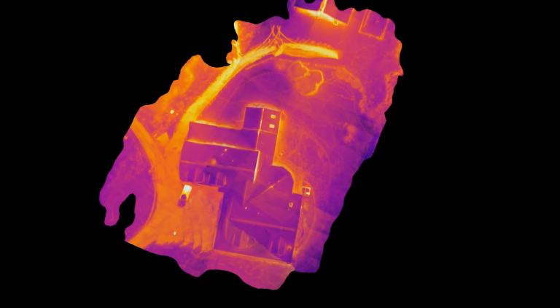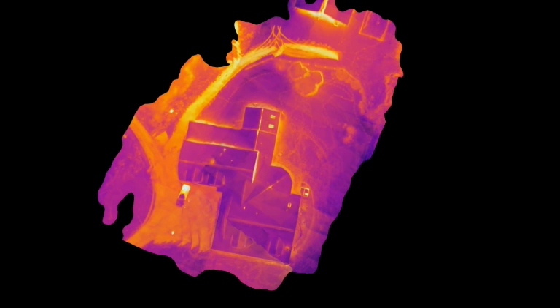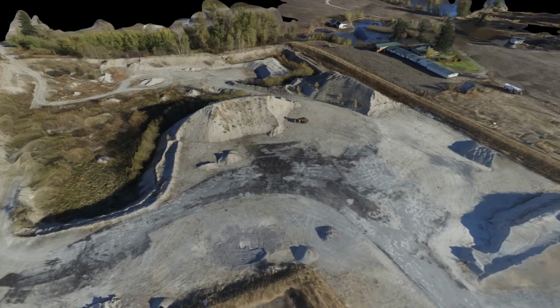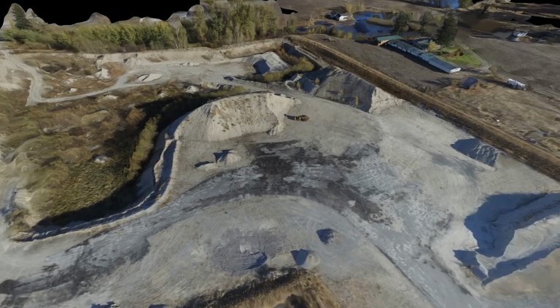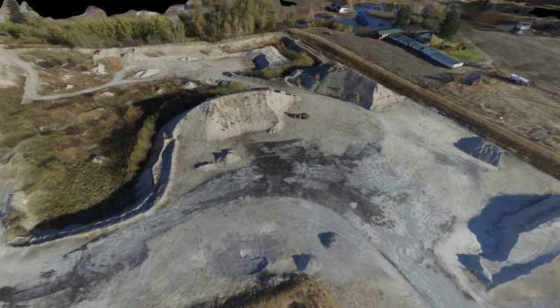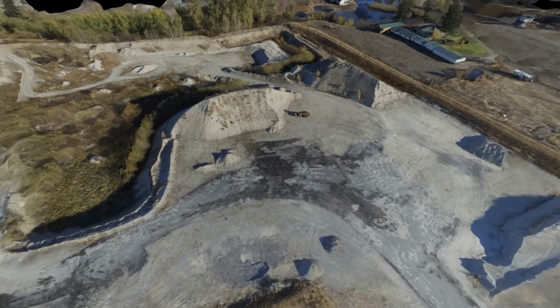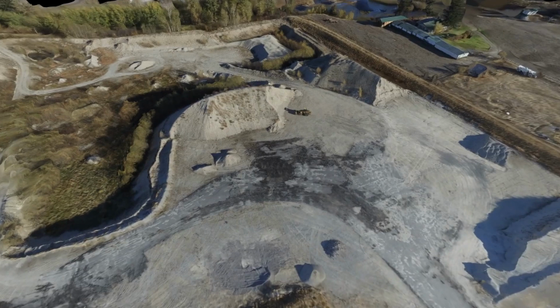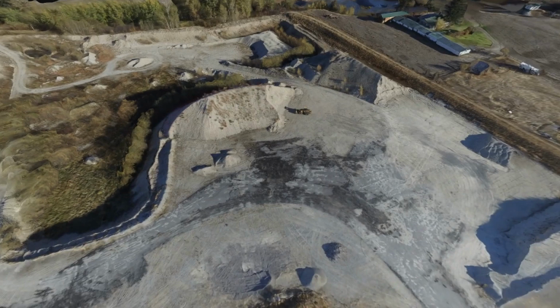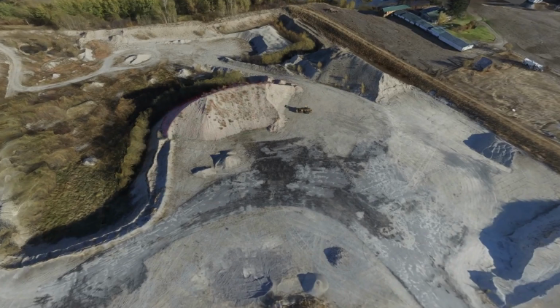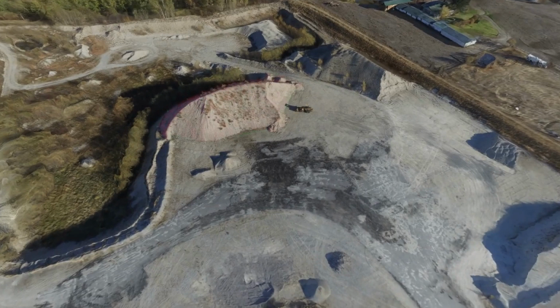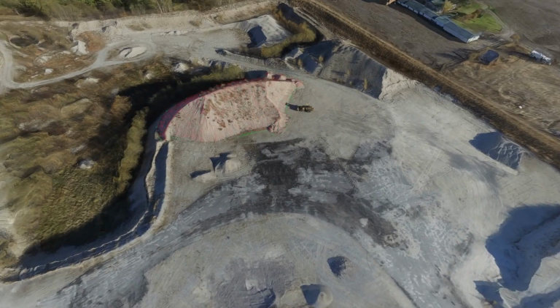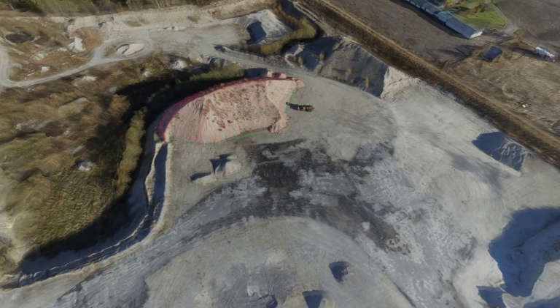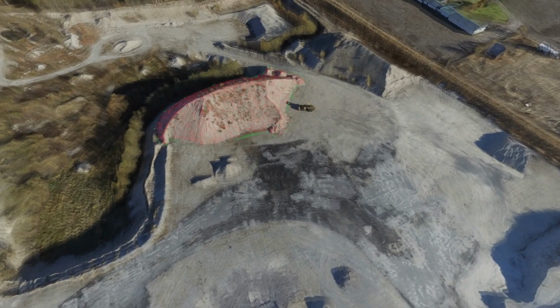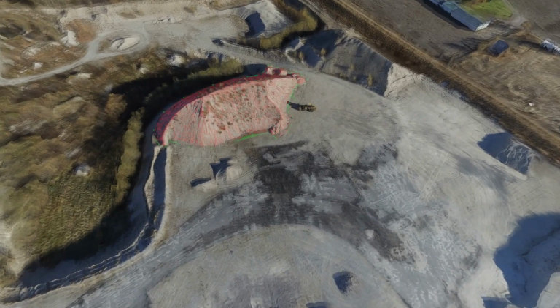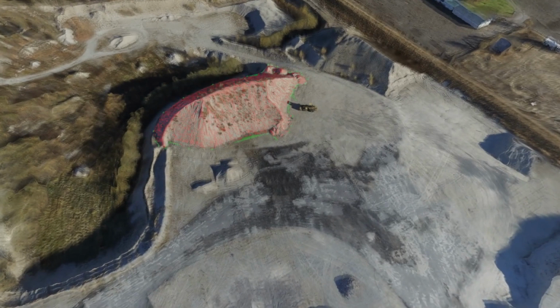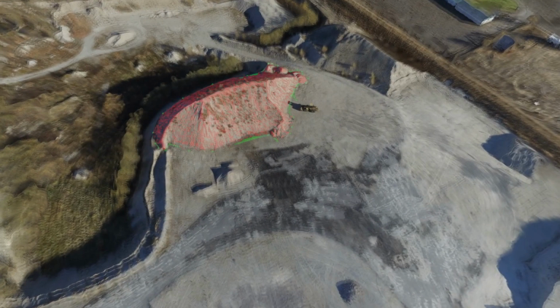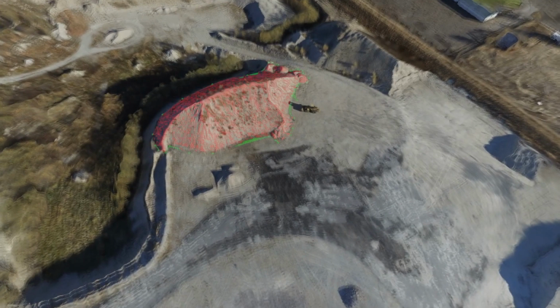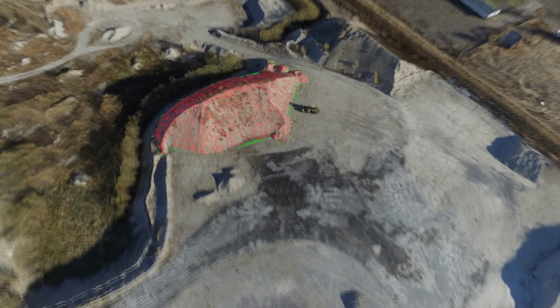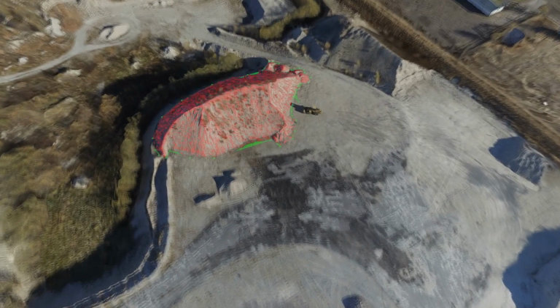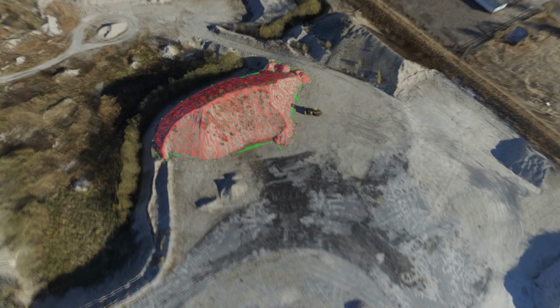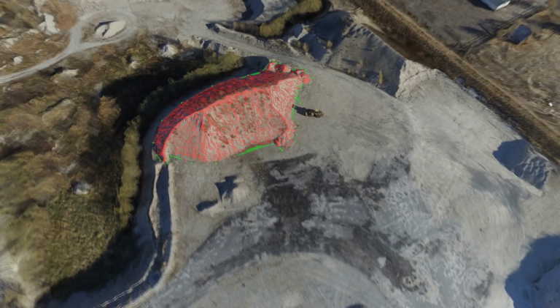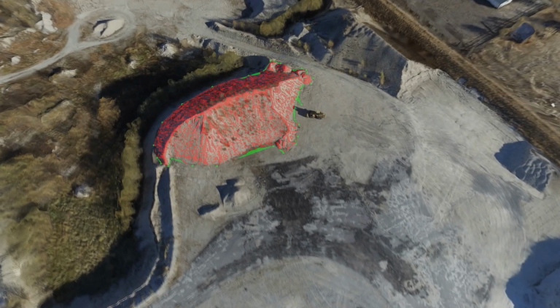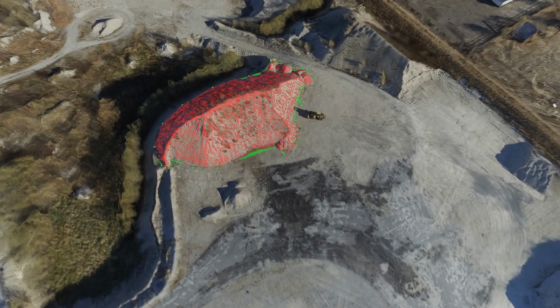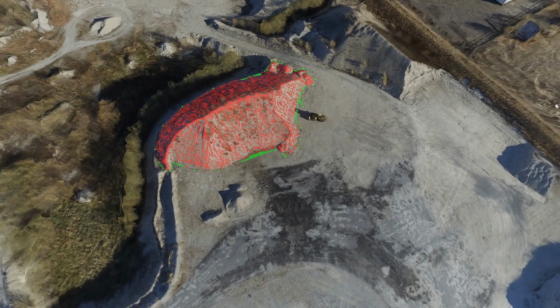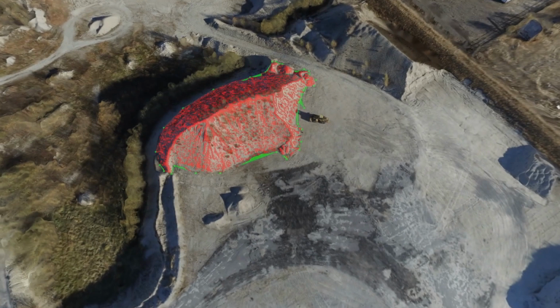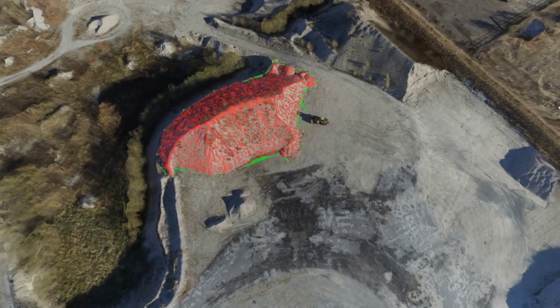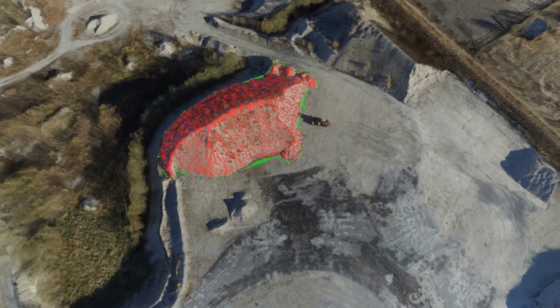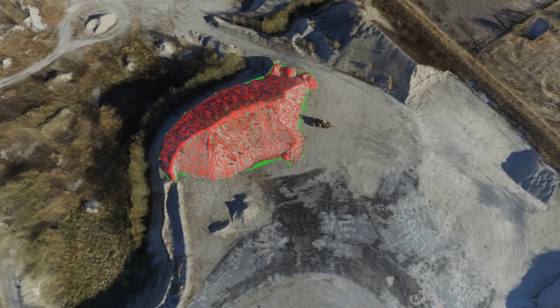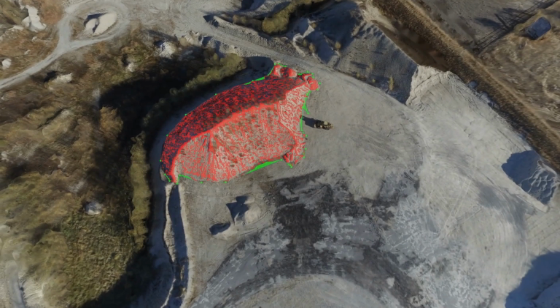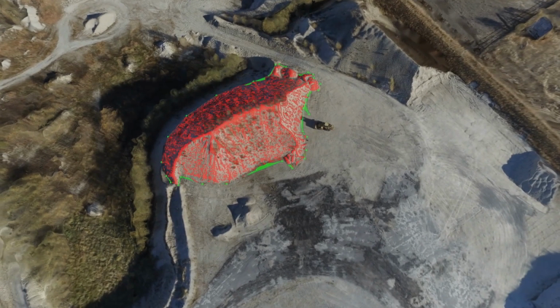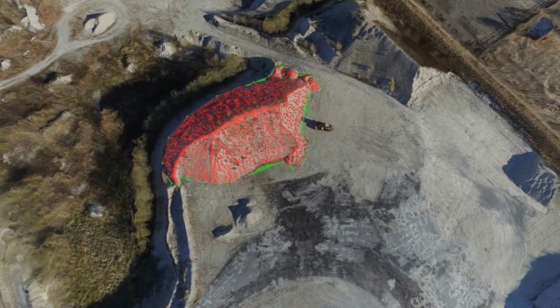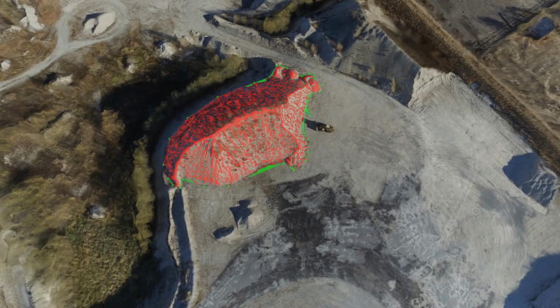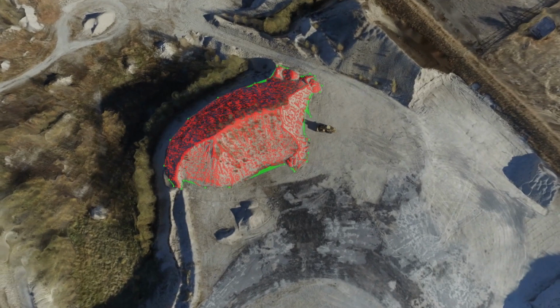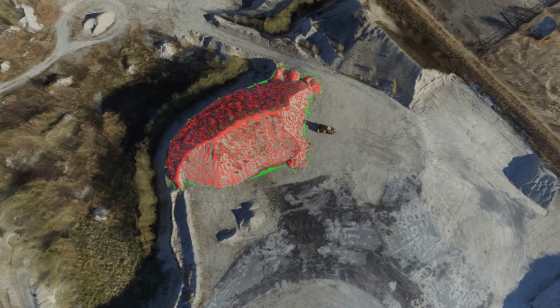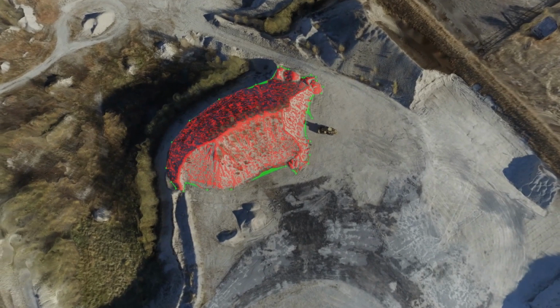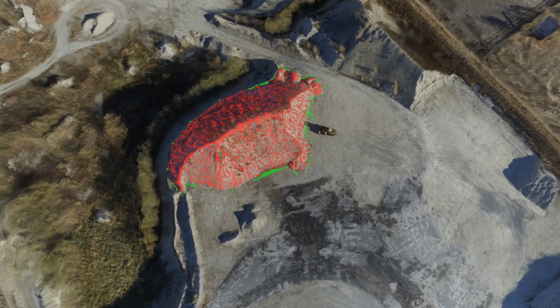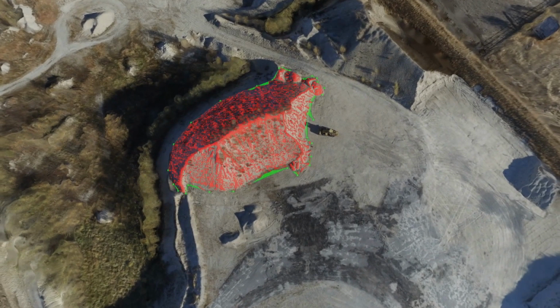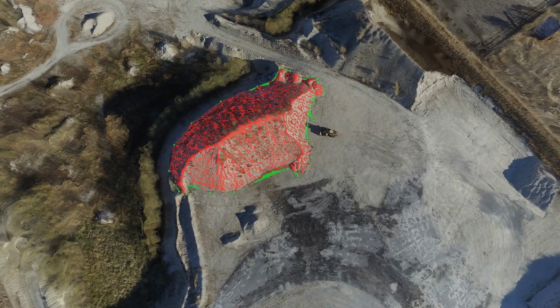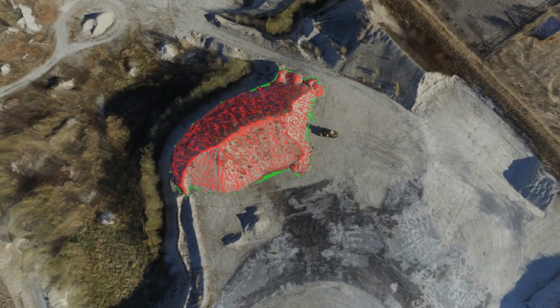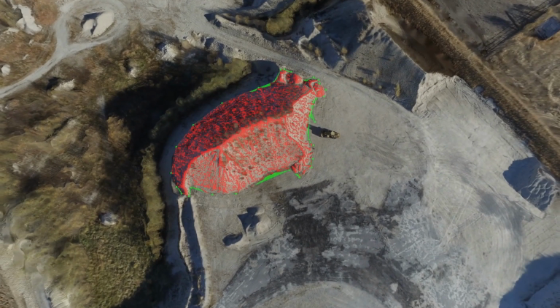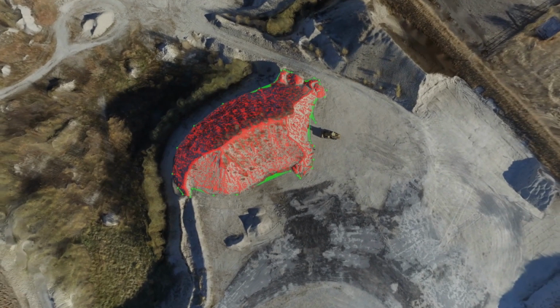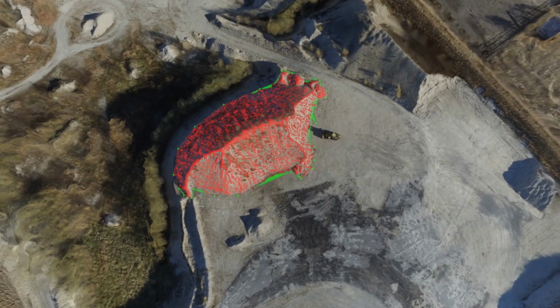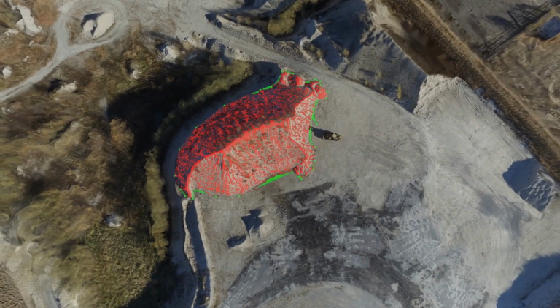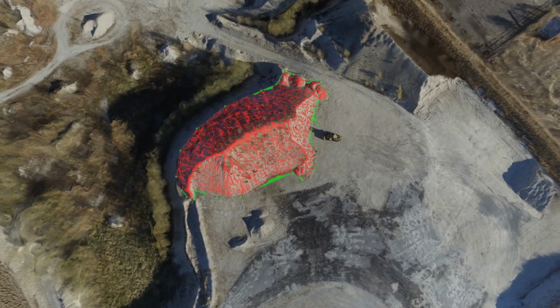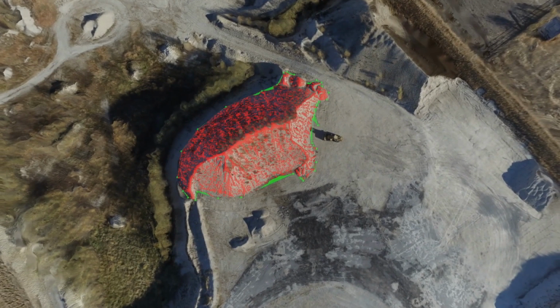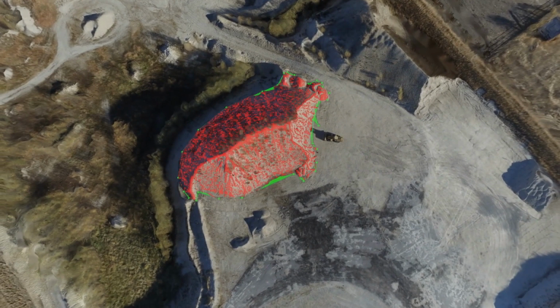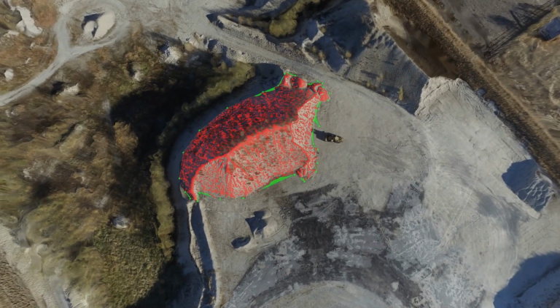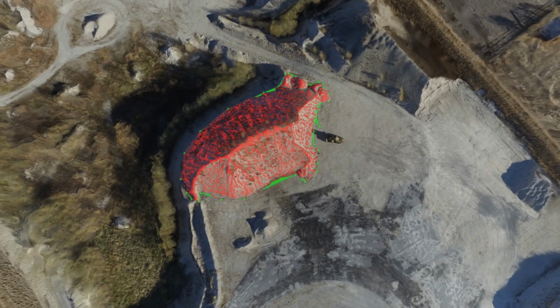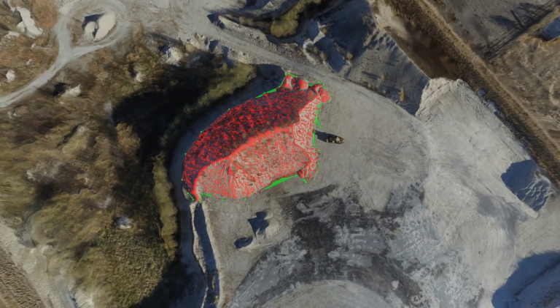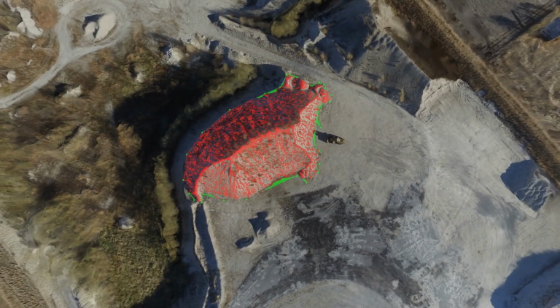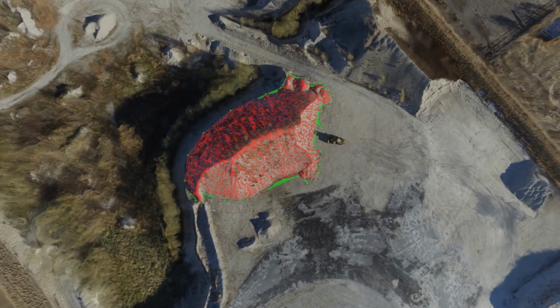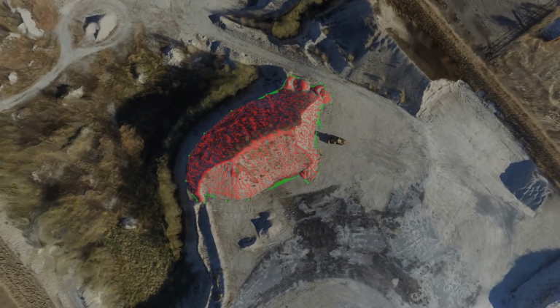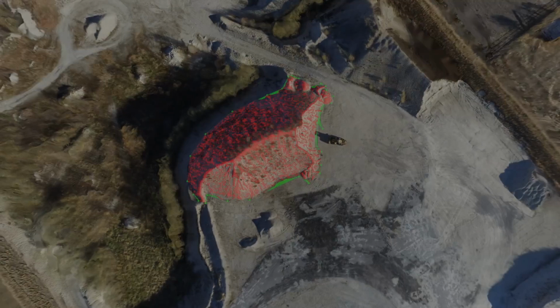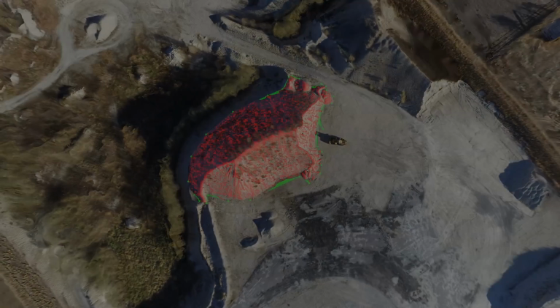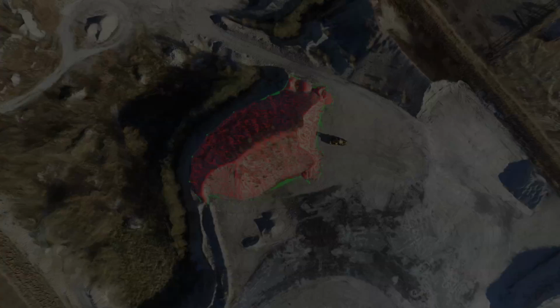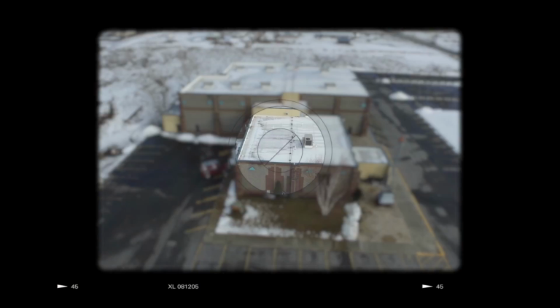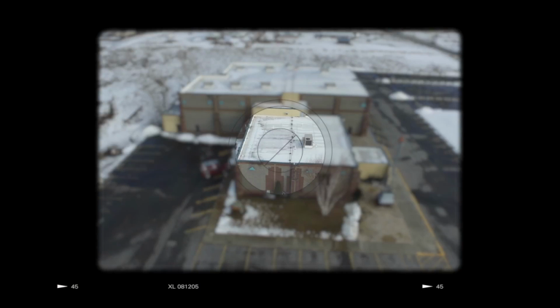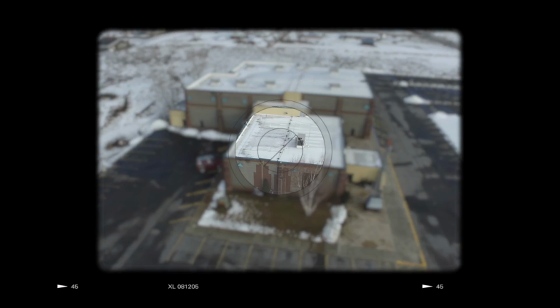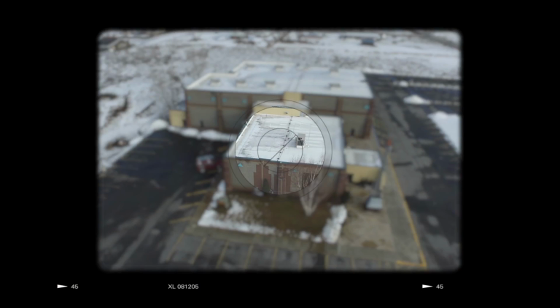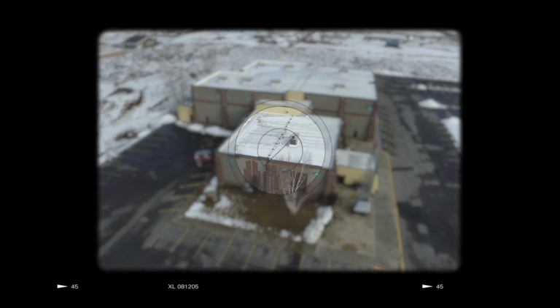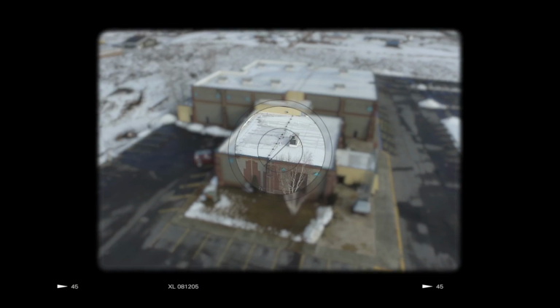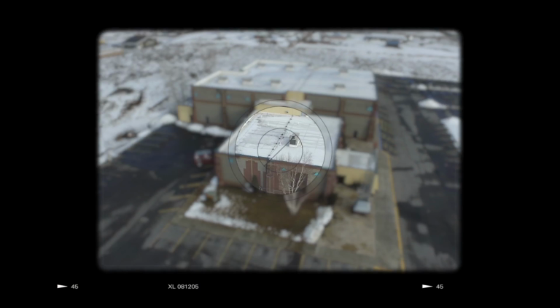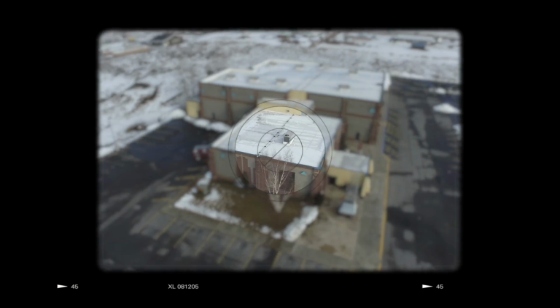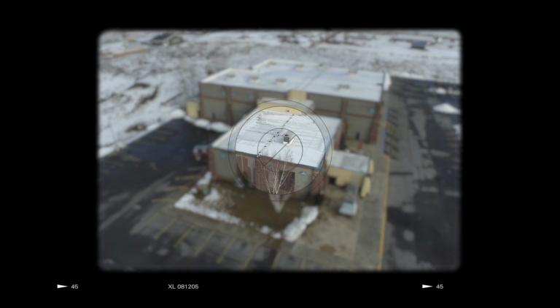With survey quality precision, we are able to calculate stockpile volumes, create contour maps, and take accurate distance measurements.